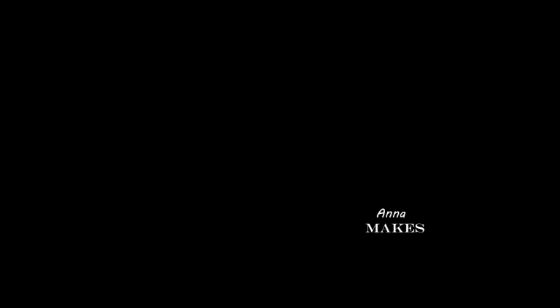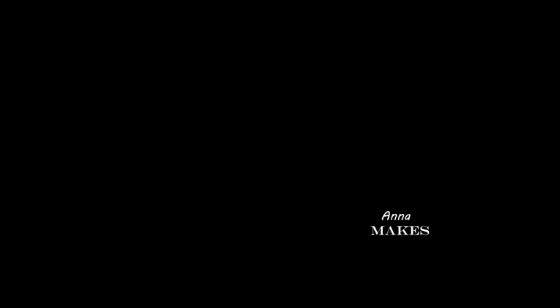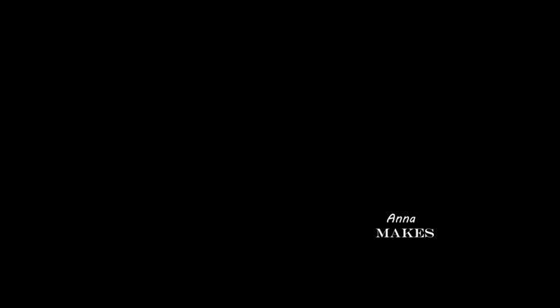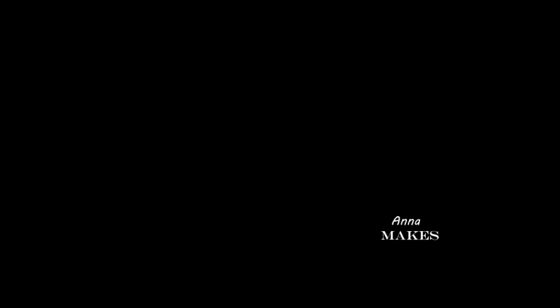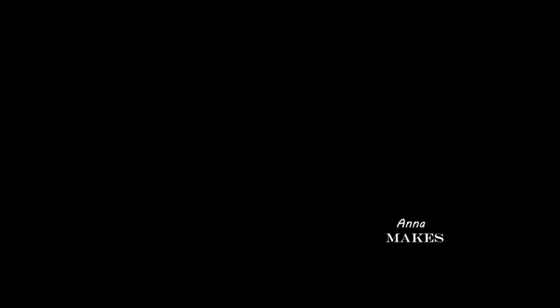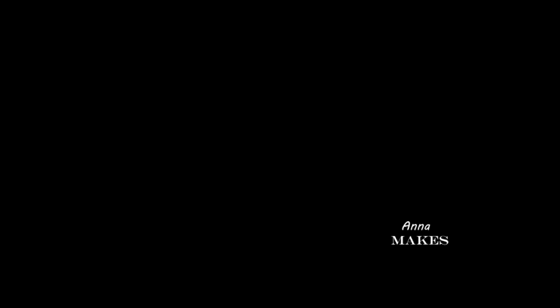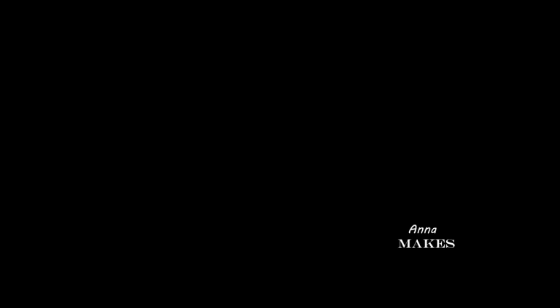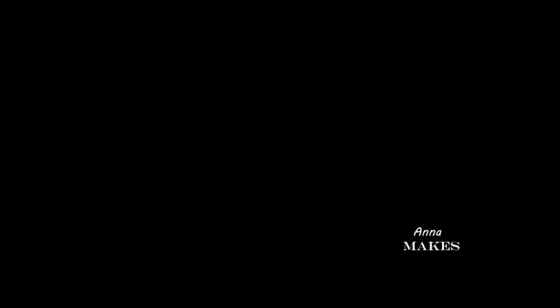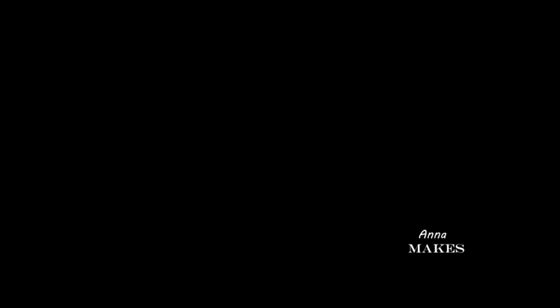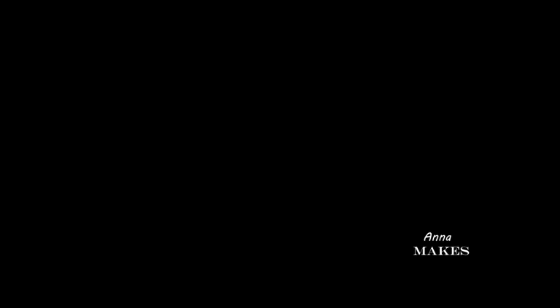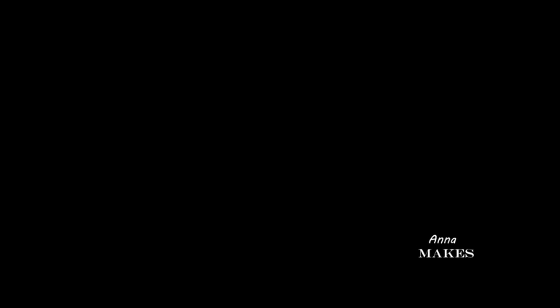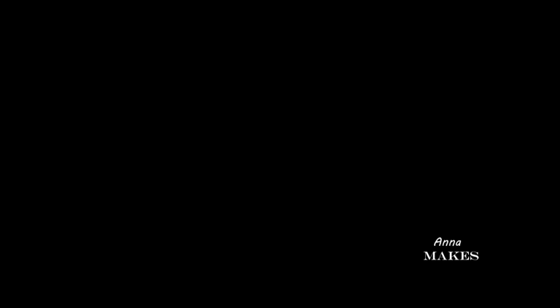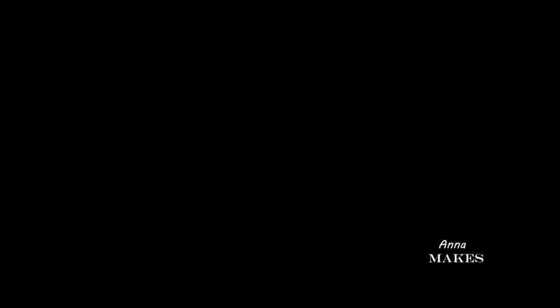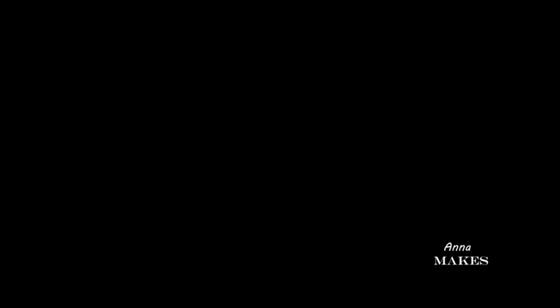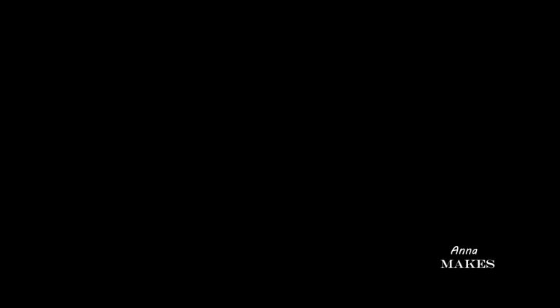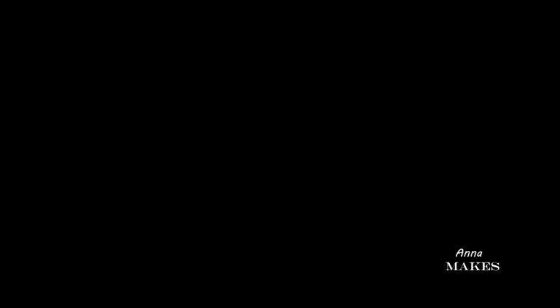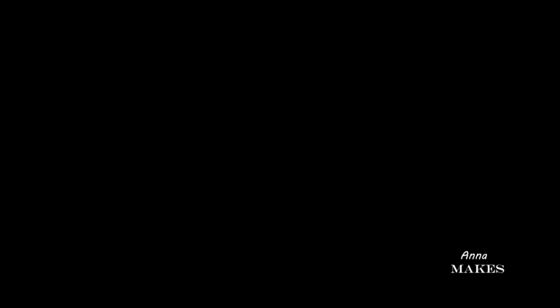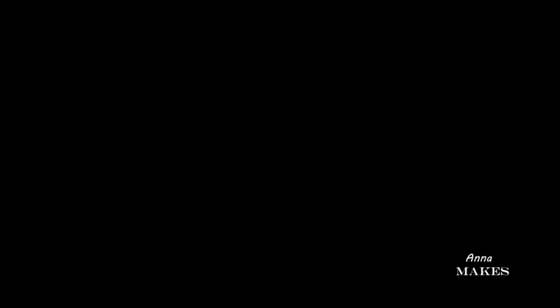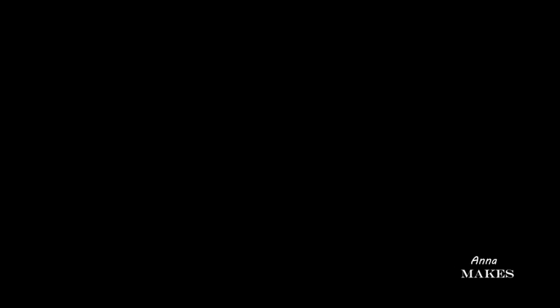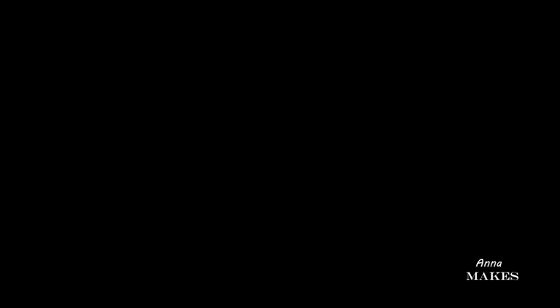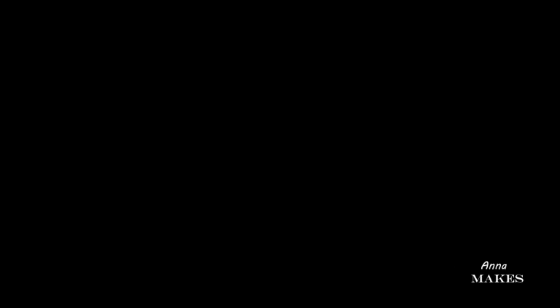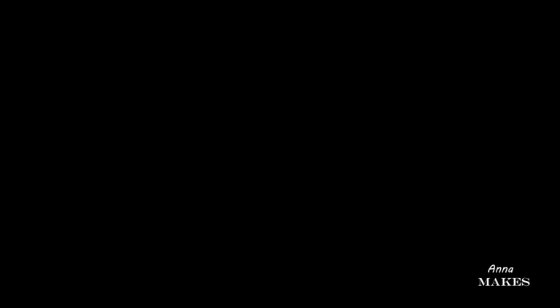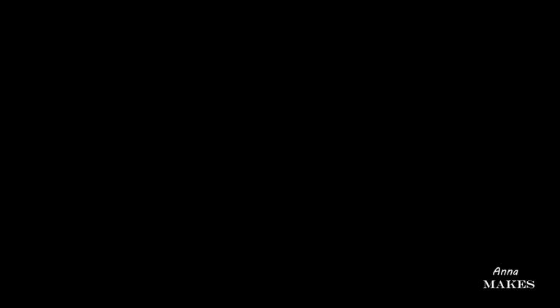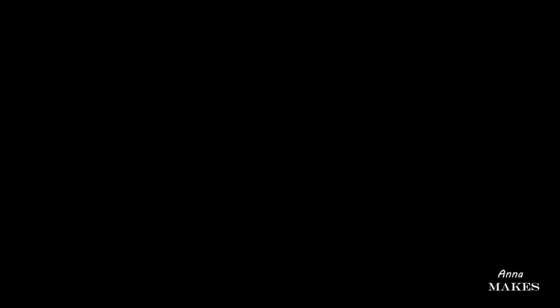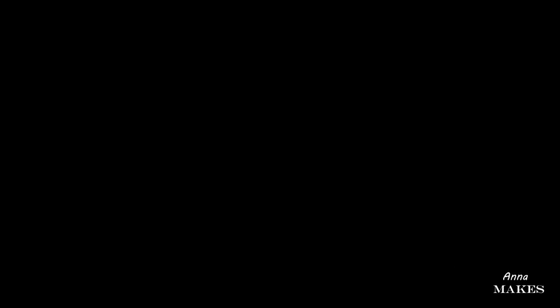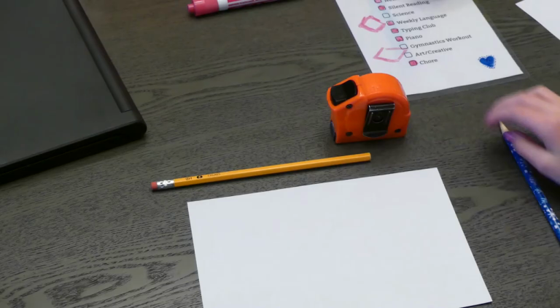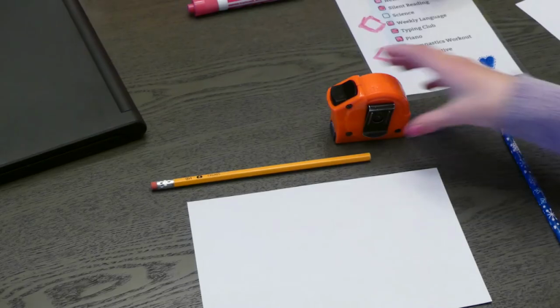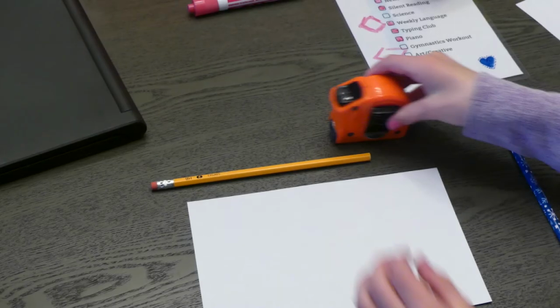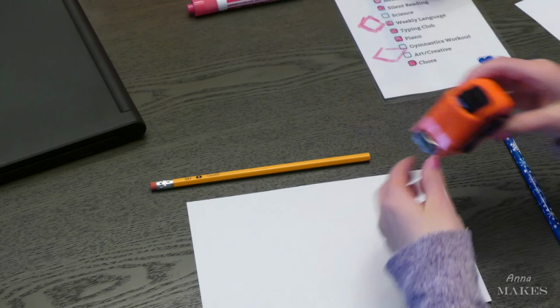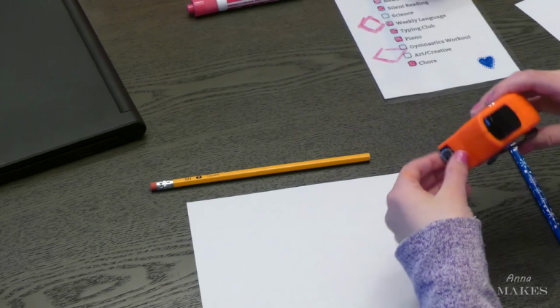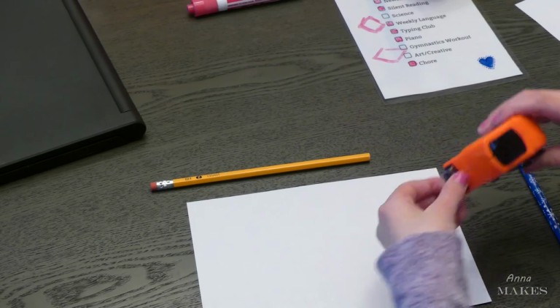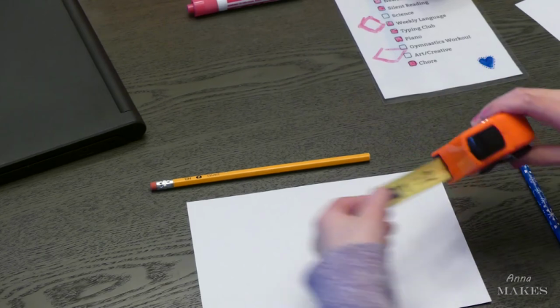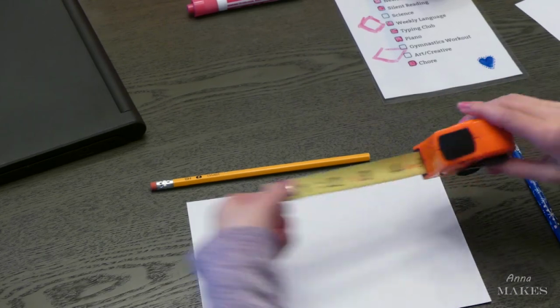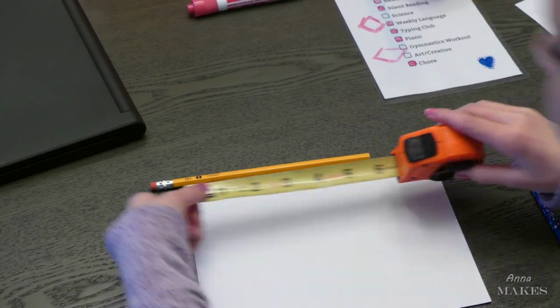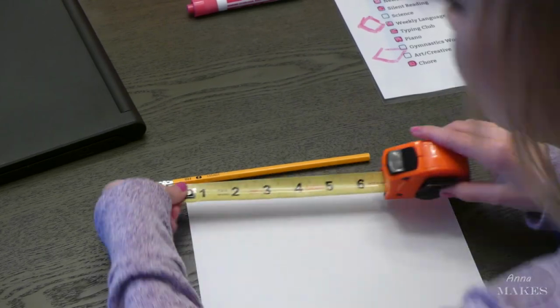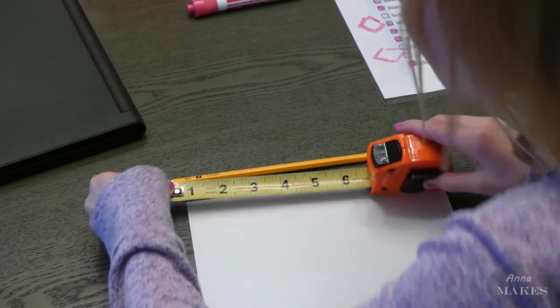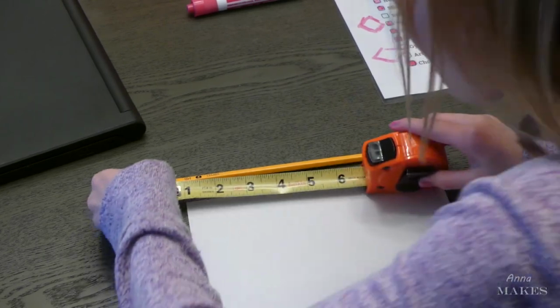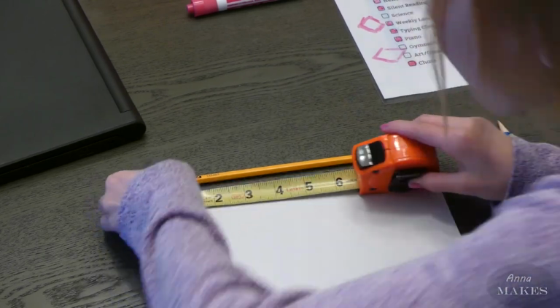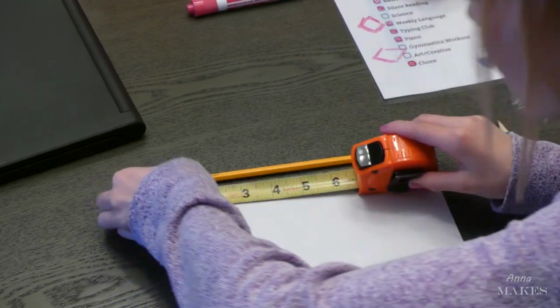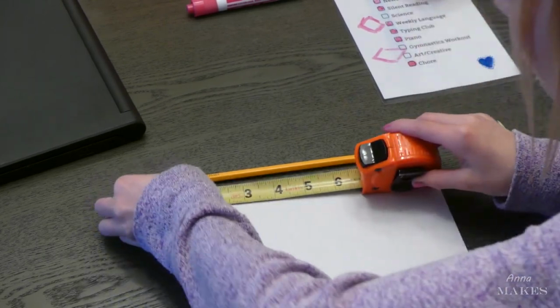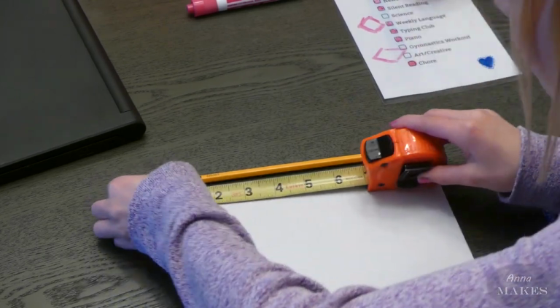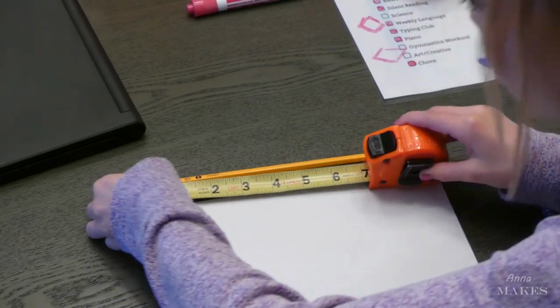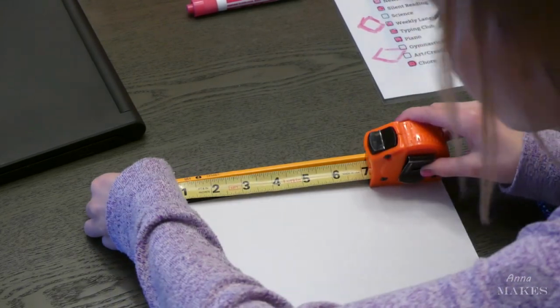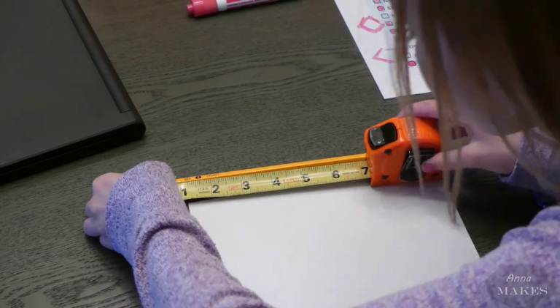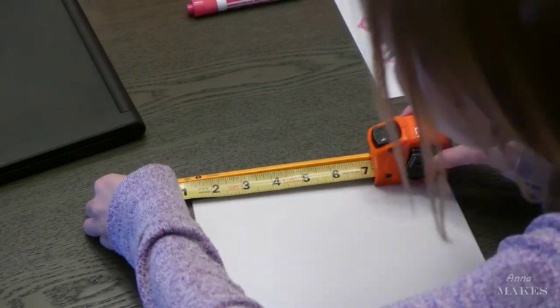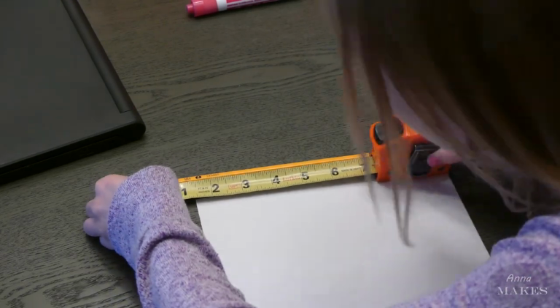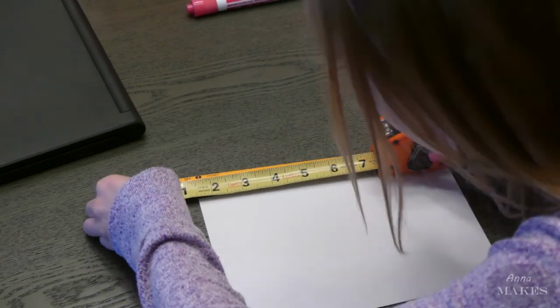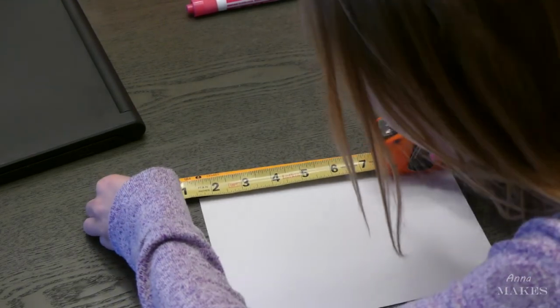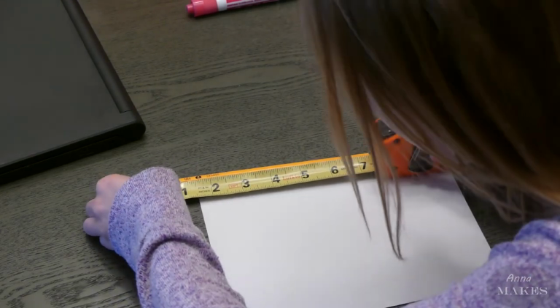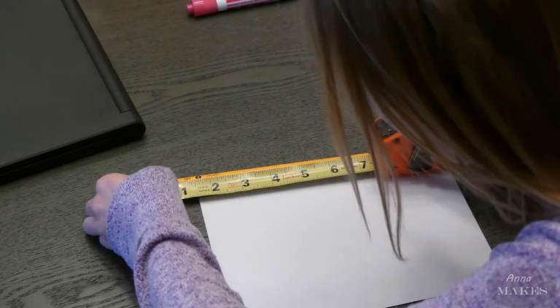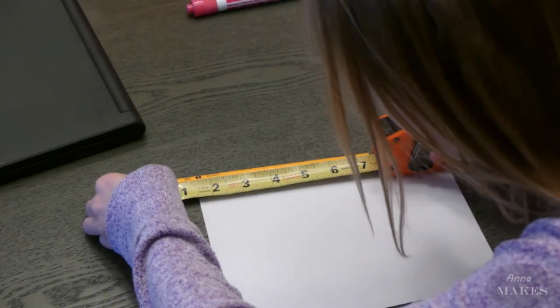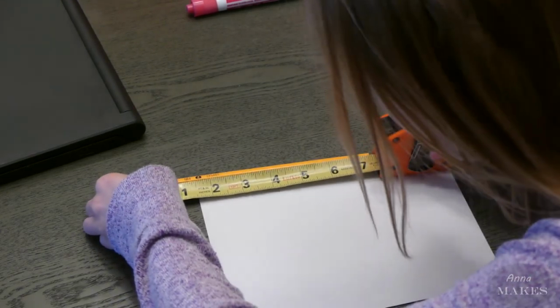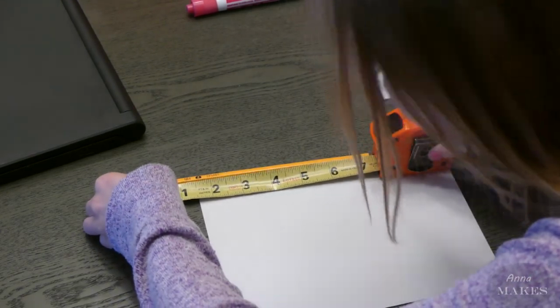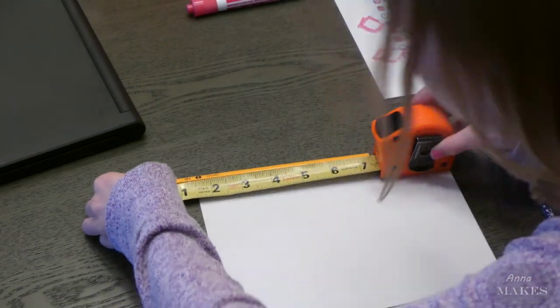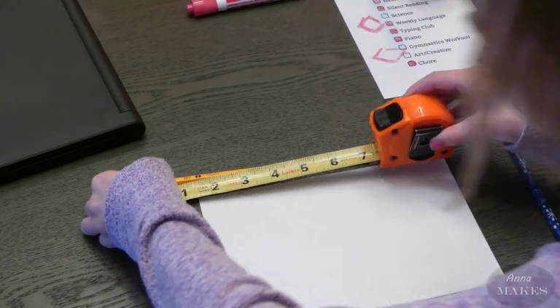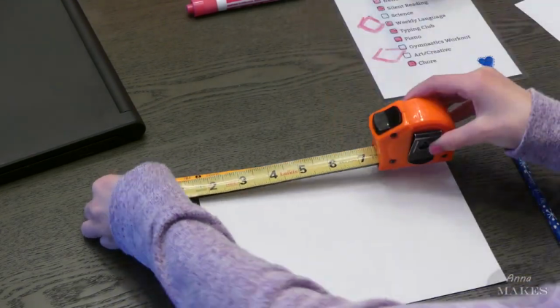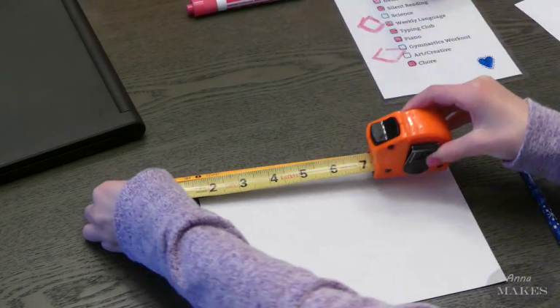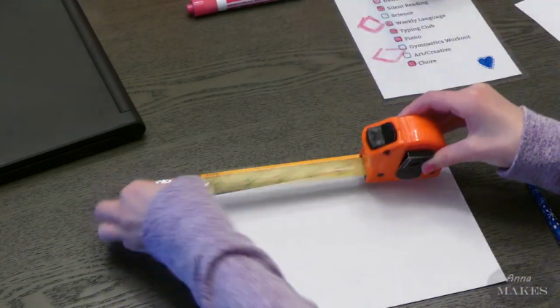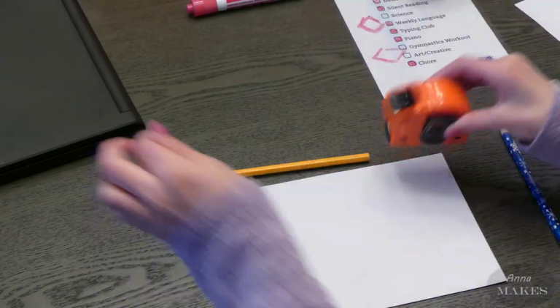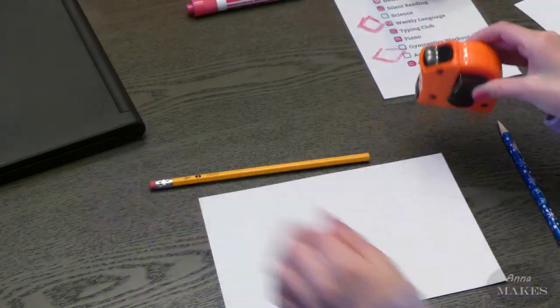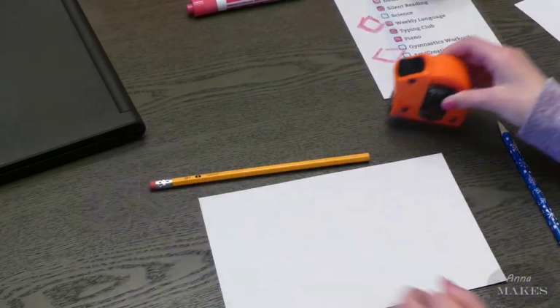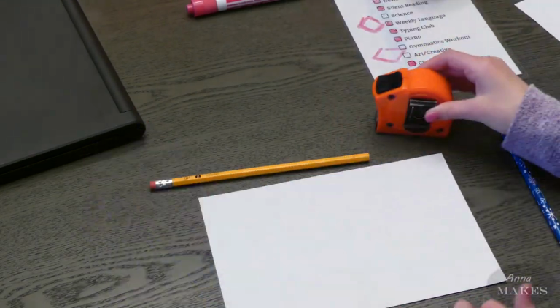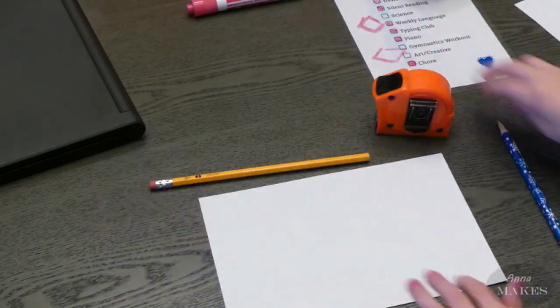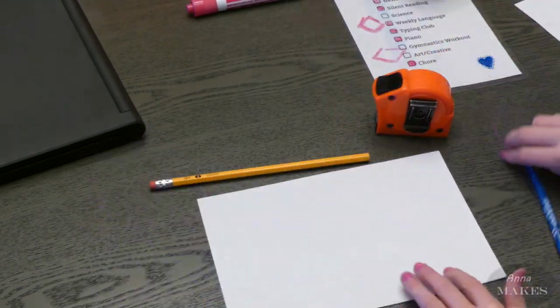Hi, I'm Anna. Welcome back. Today we are going to be making a present for my teacher, Ms. Embling.